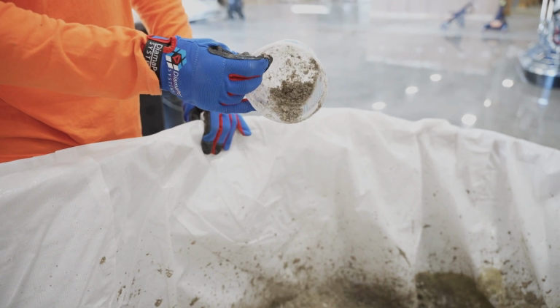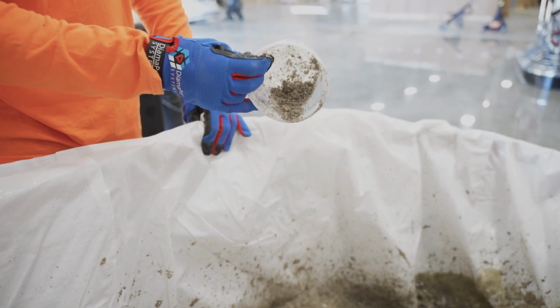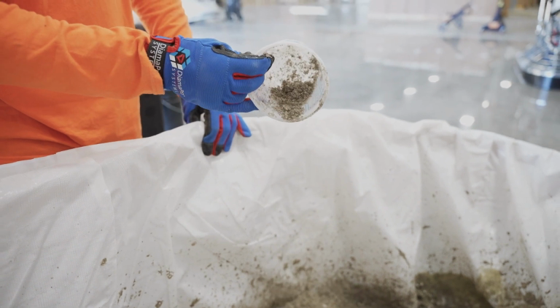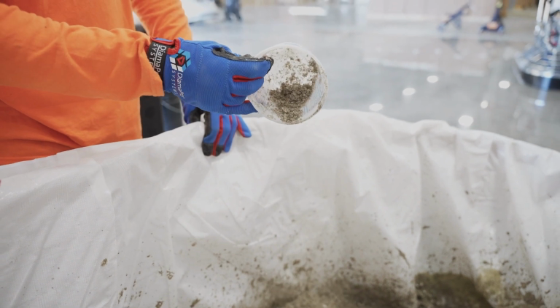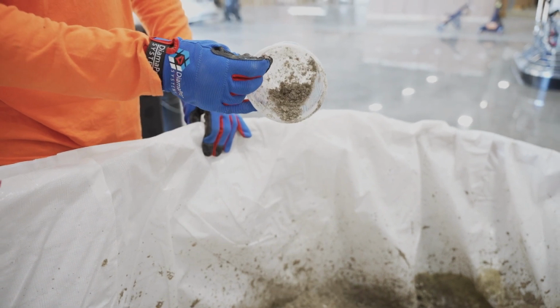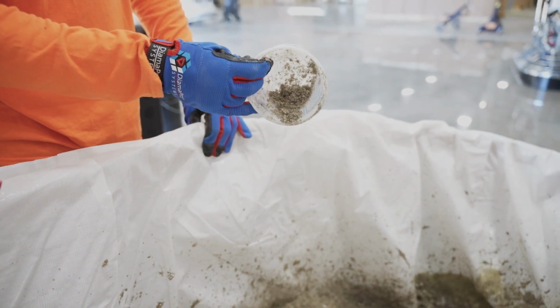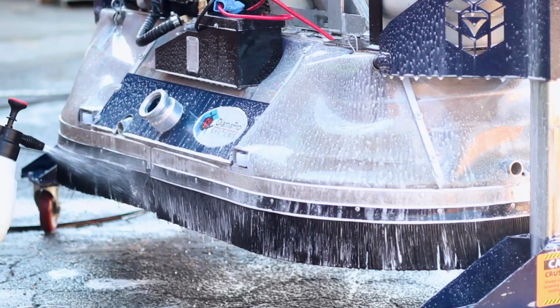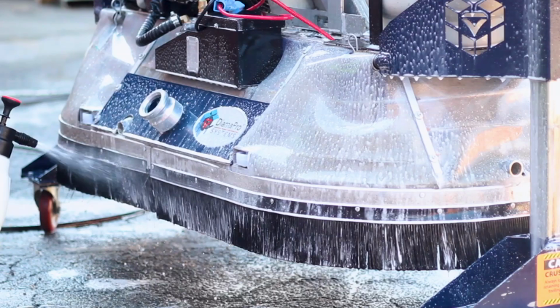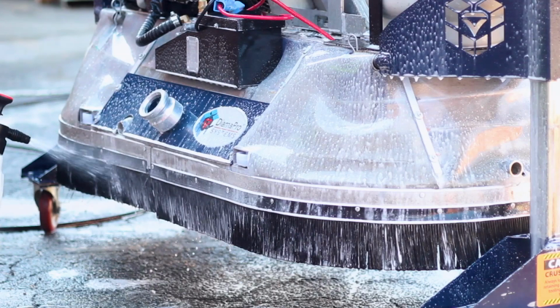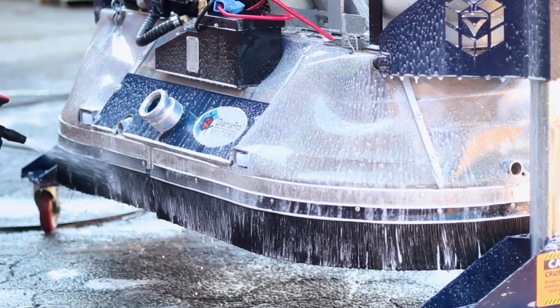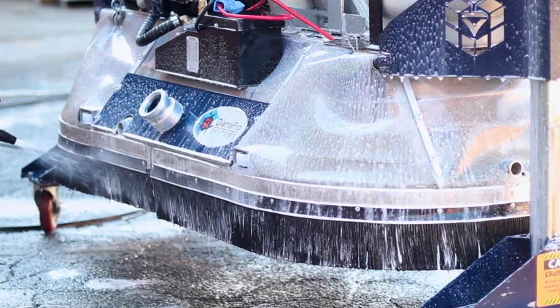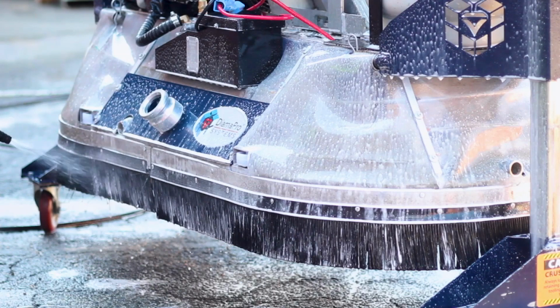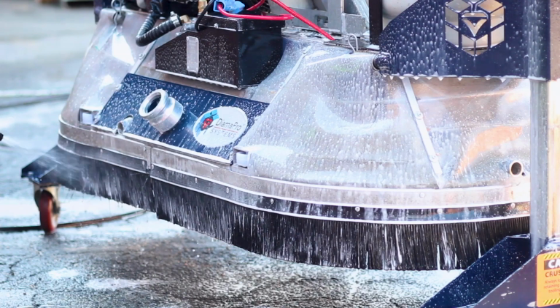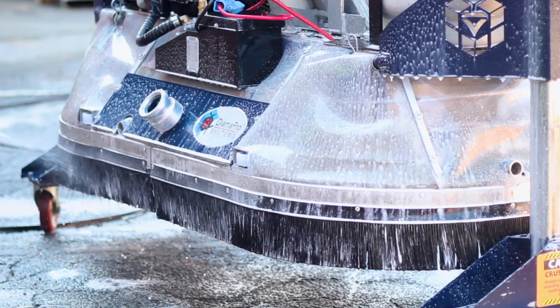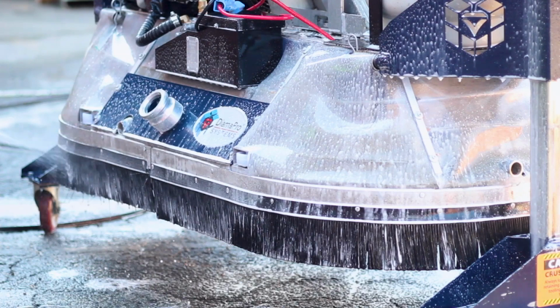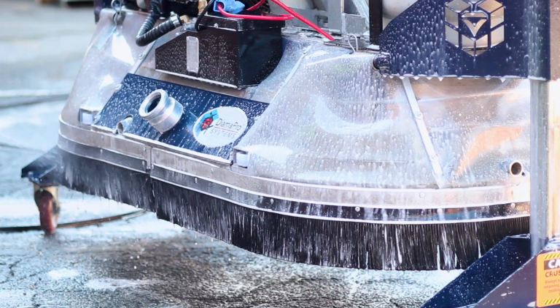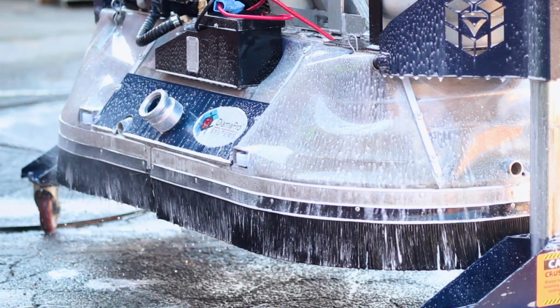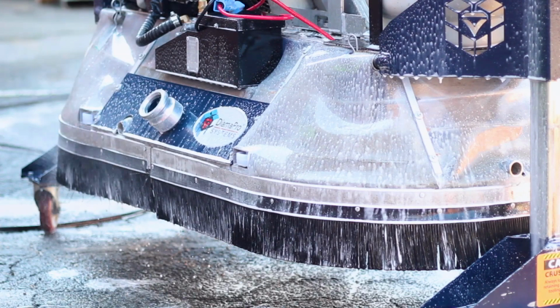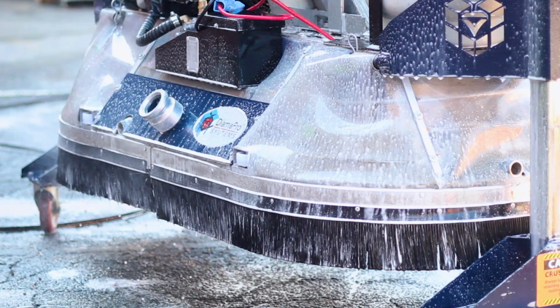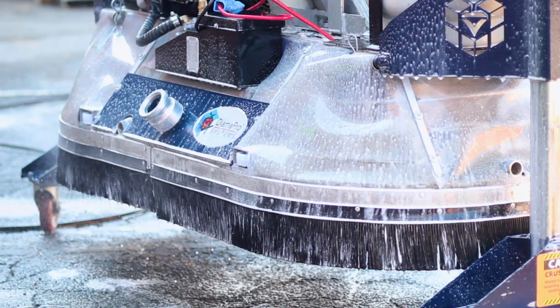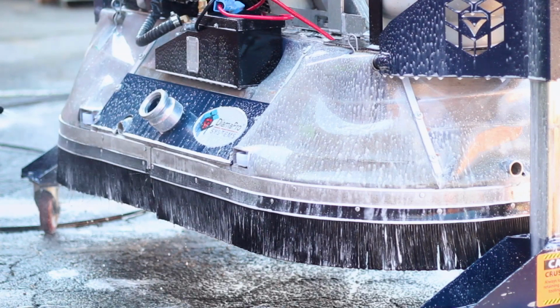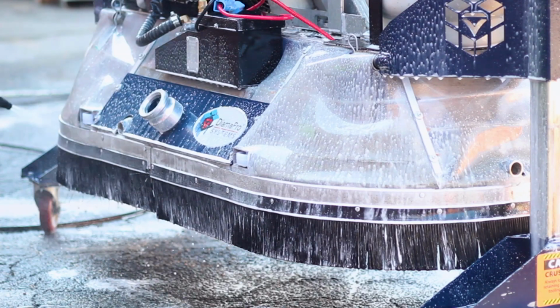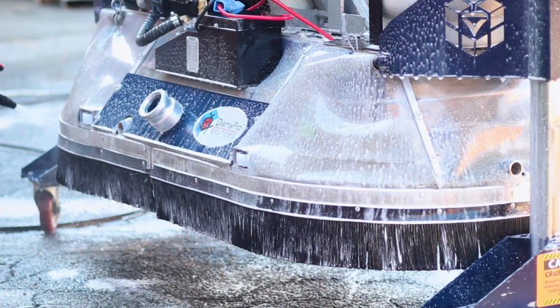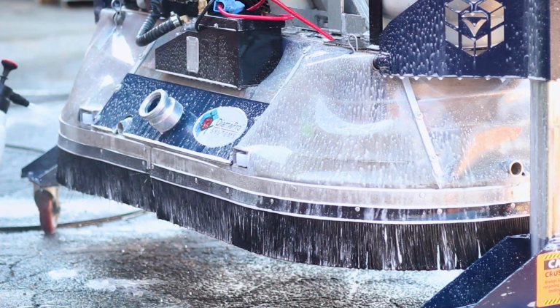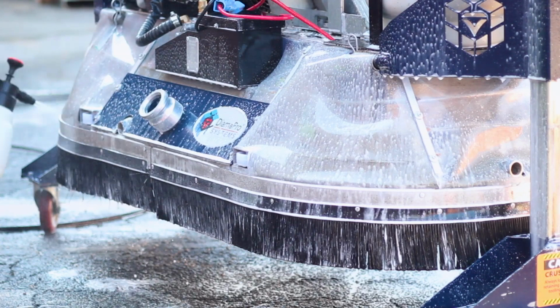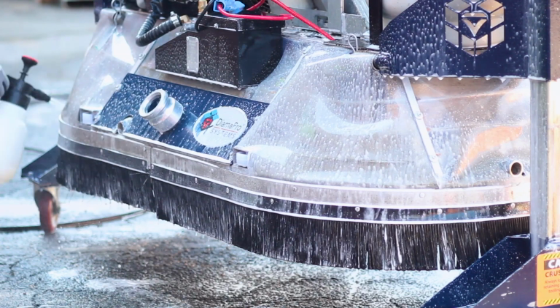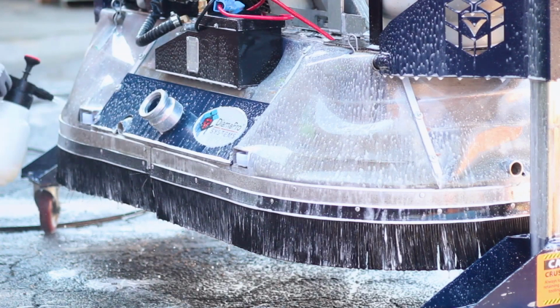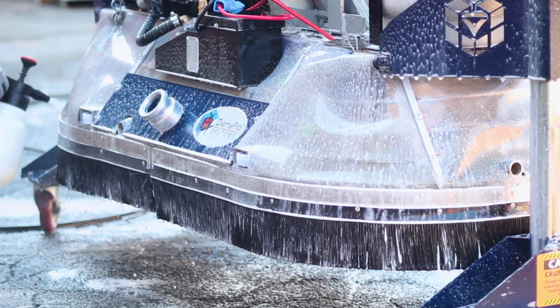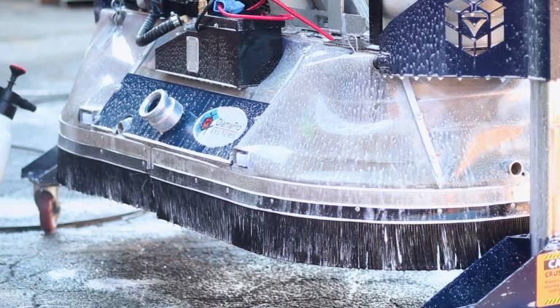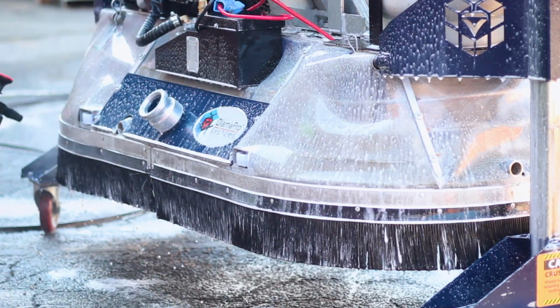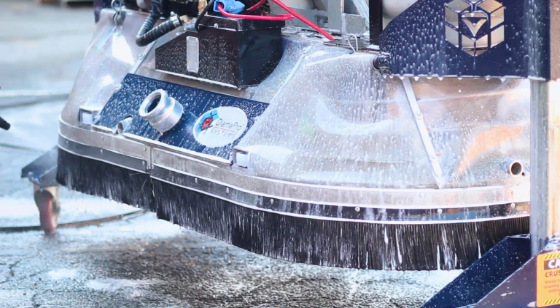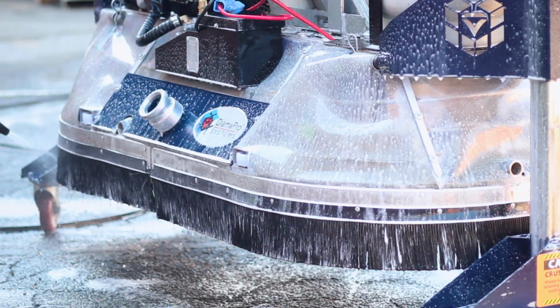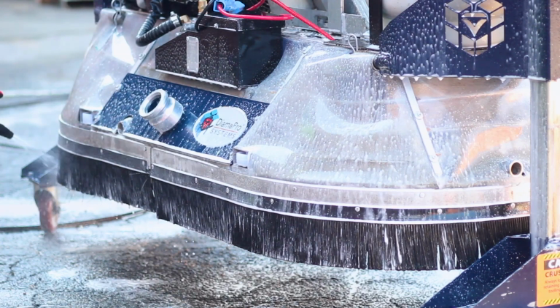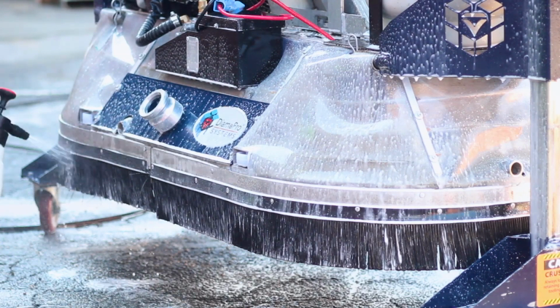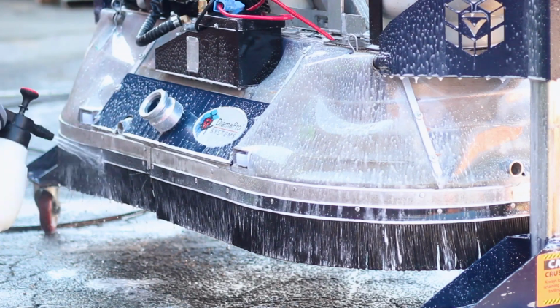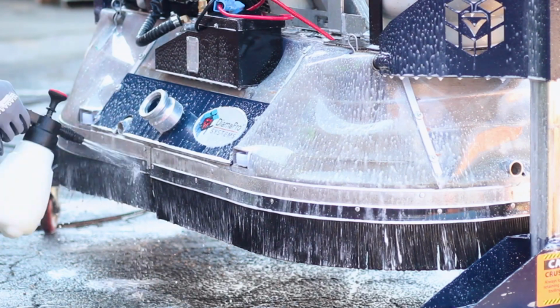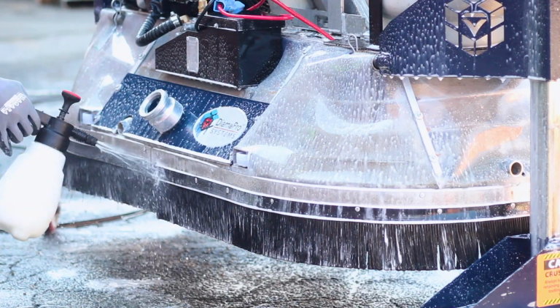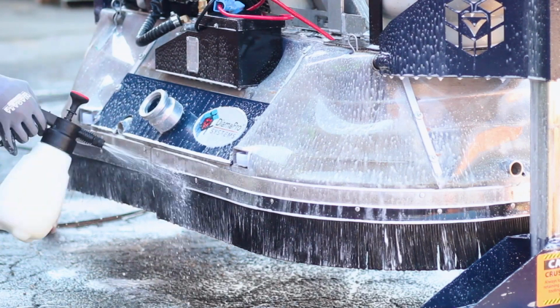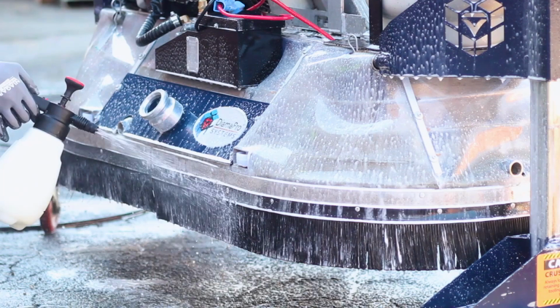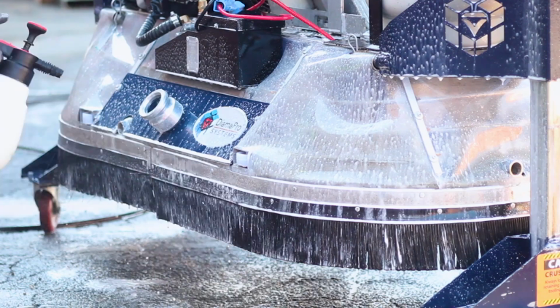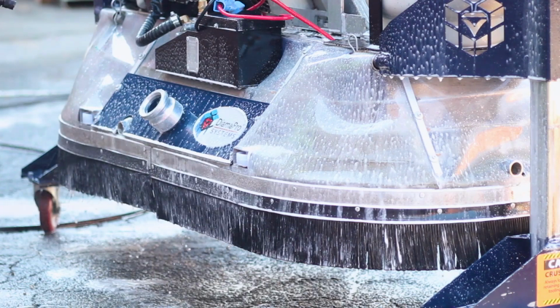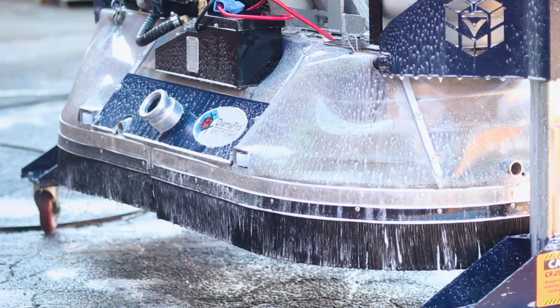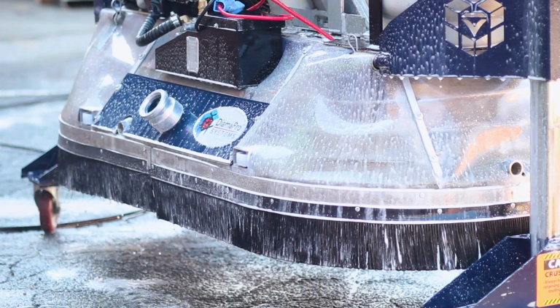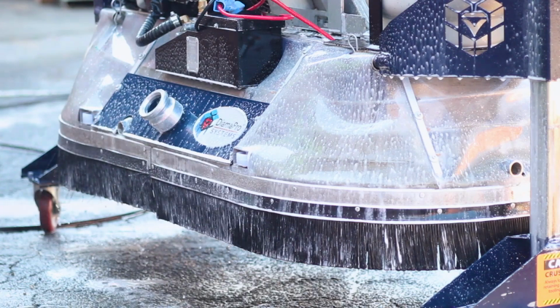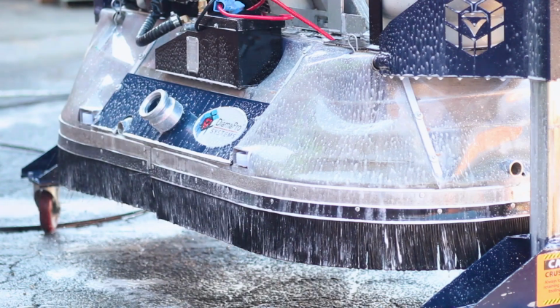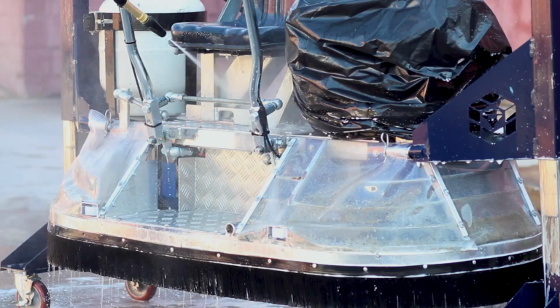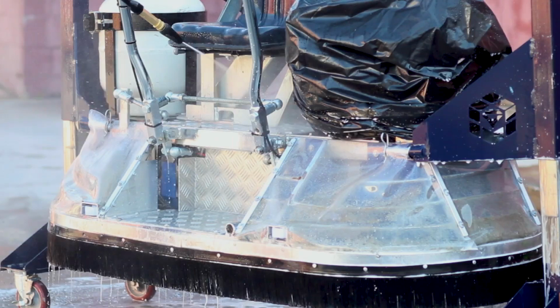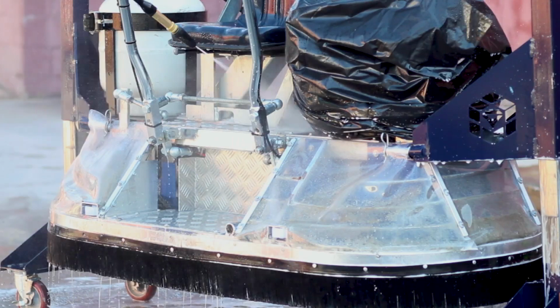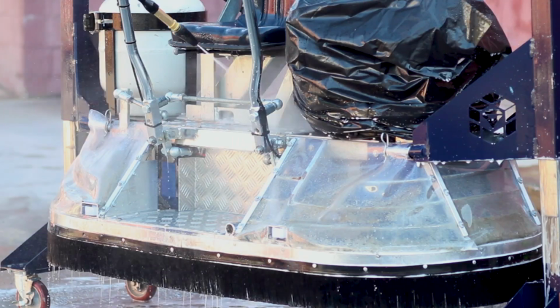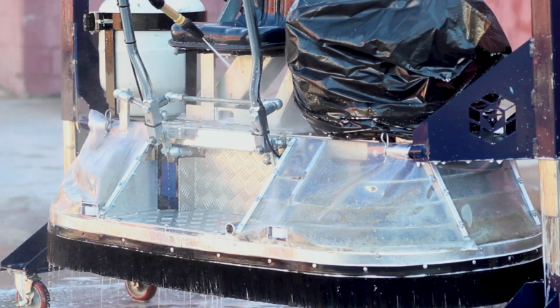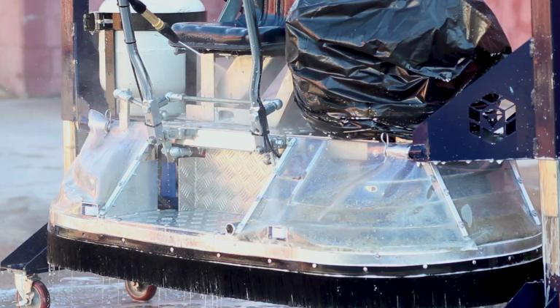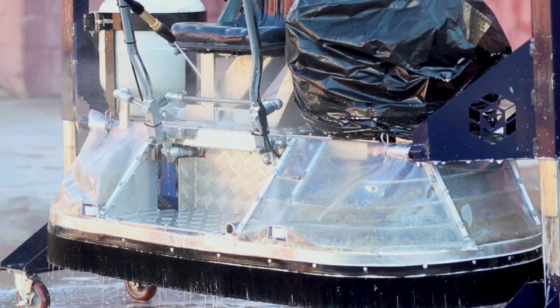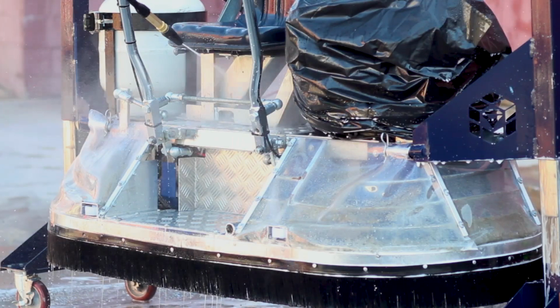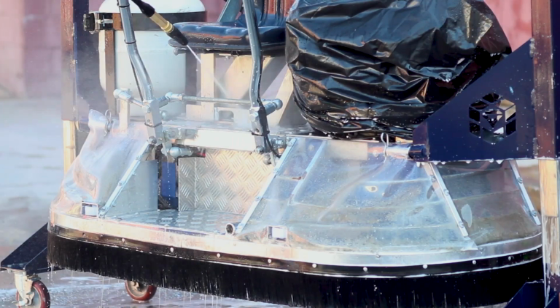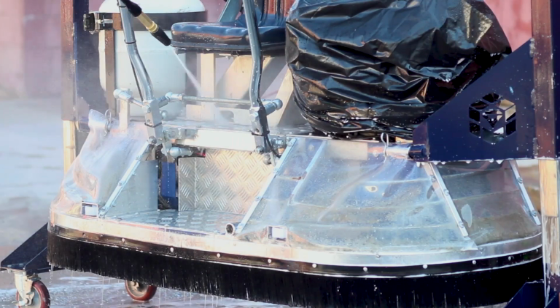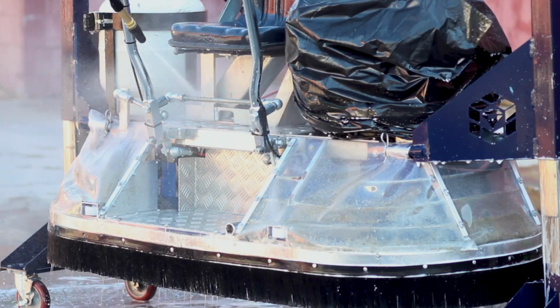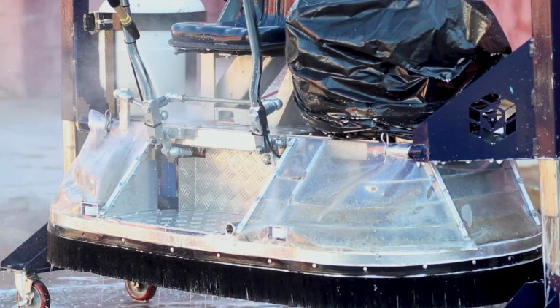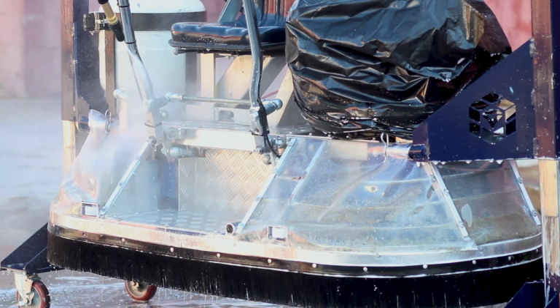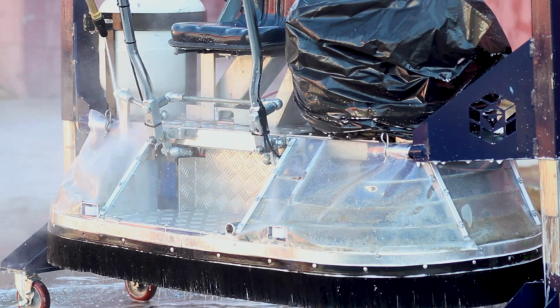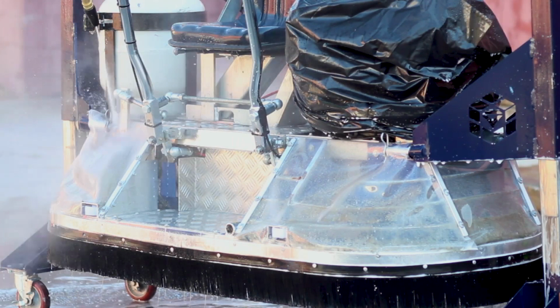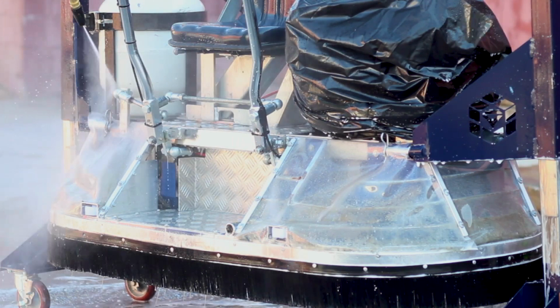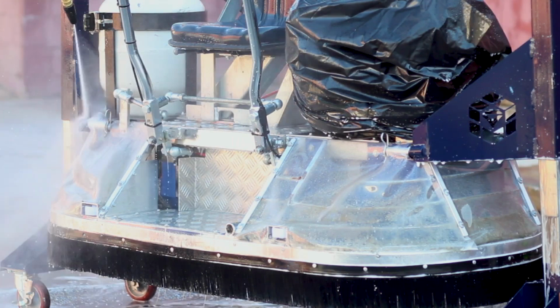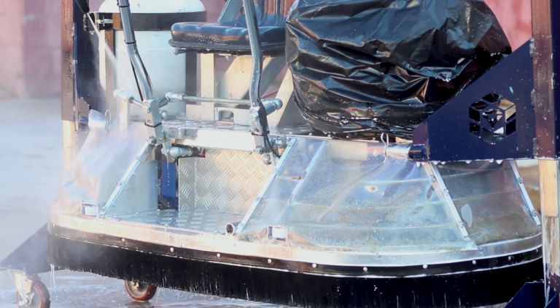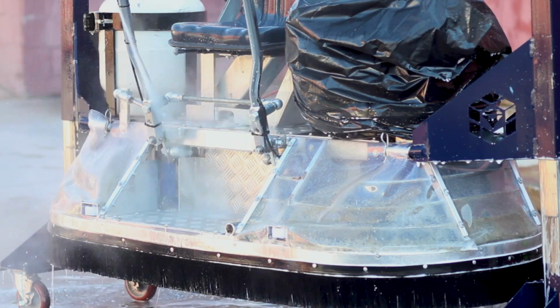Cleaning your equipment is easy with slurry scrub. Spray it on your equipment and allow it to sit.